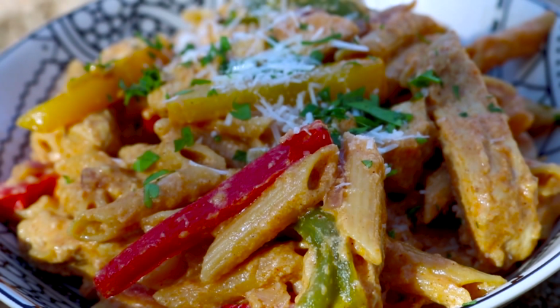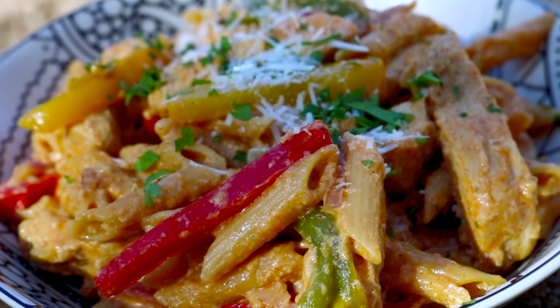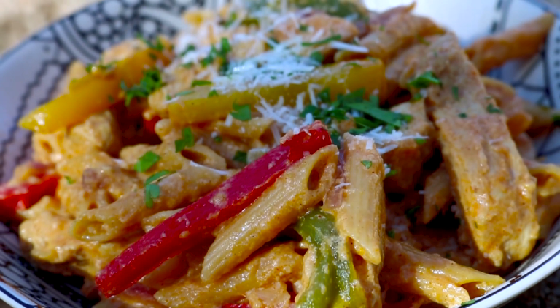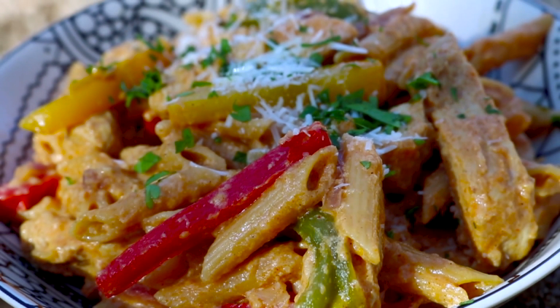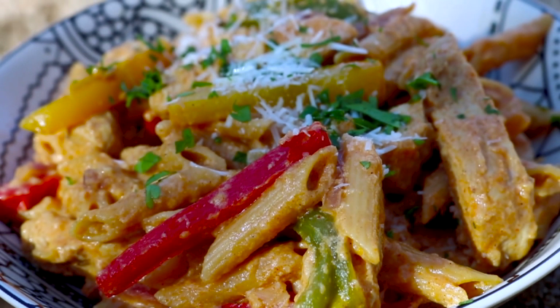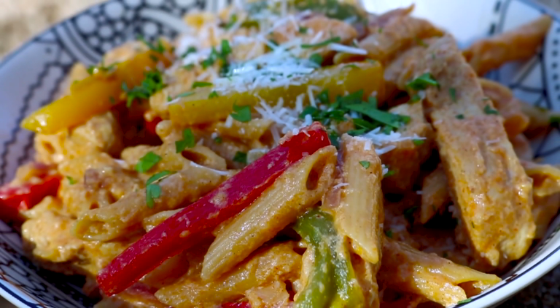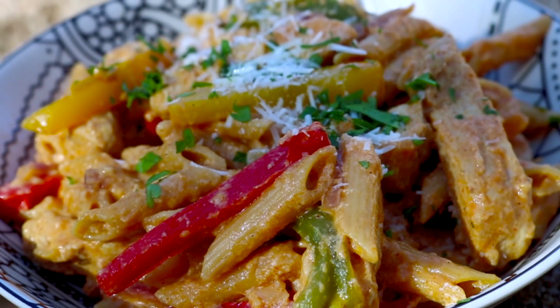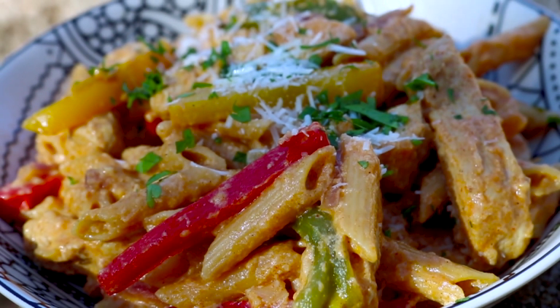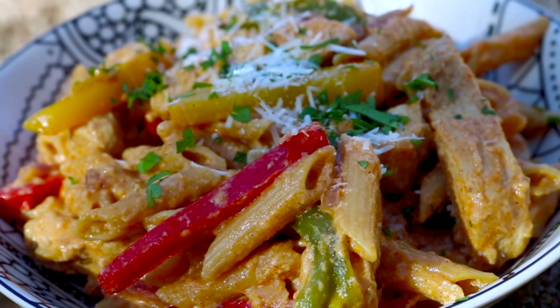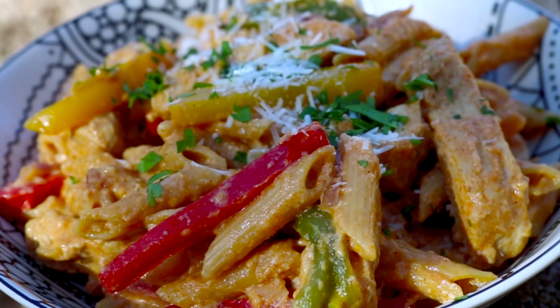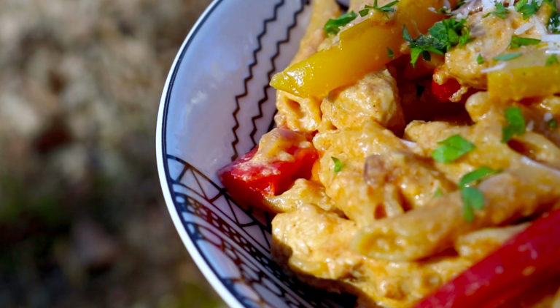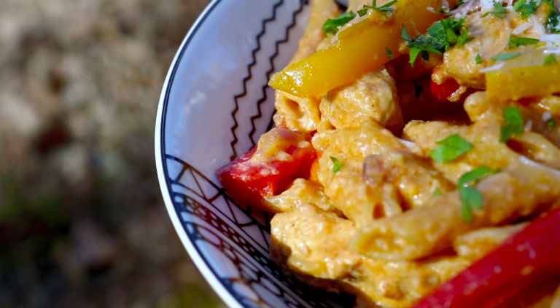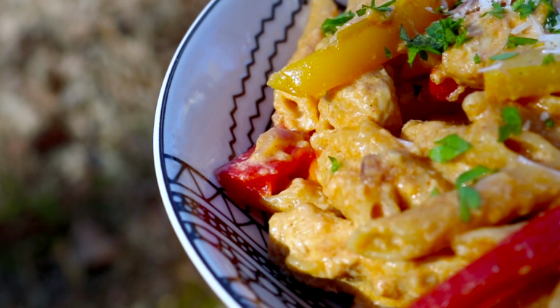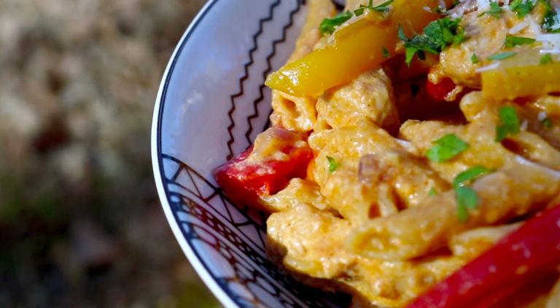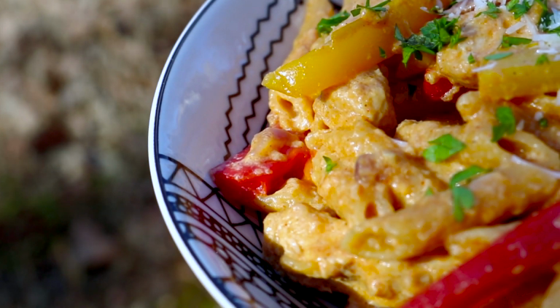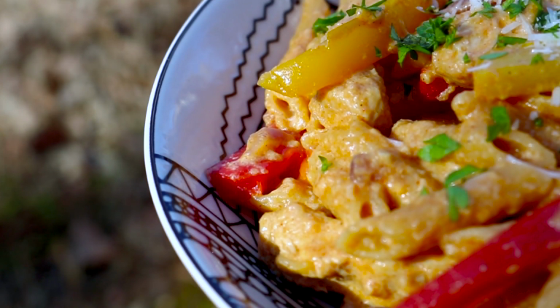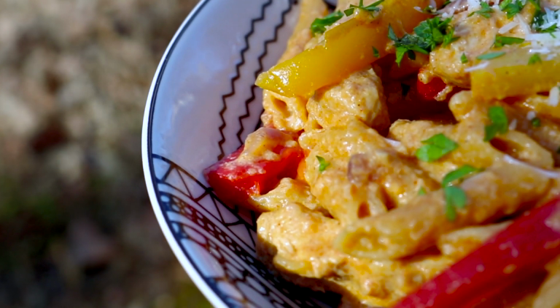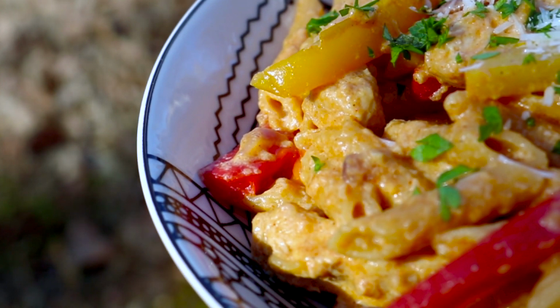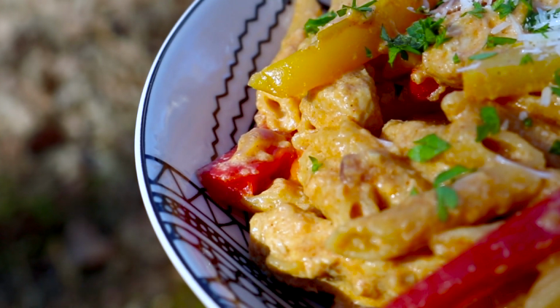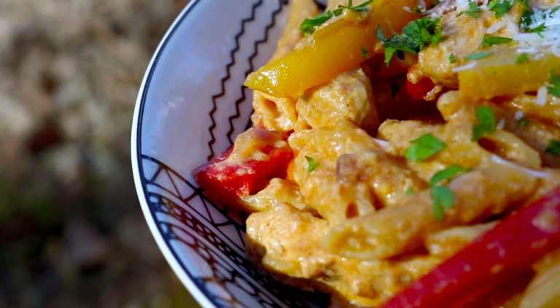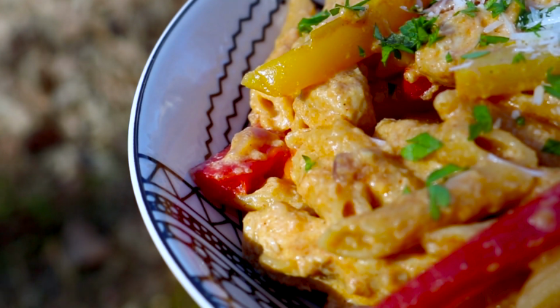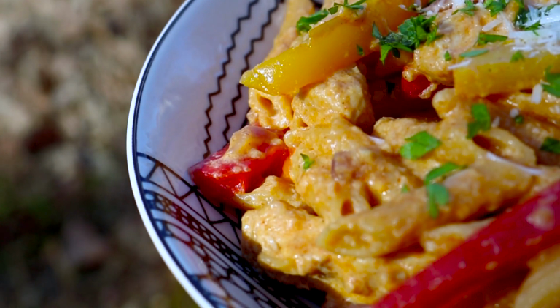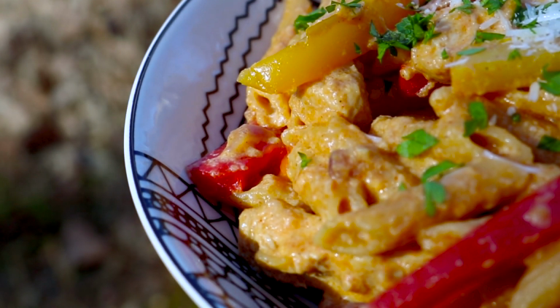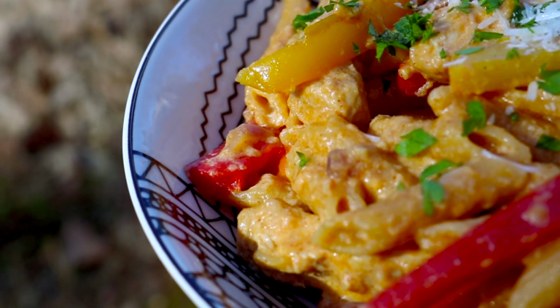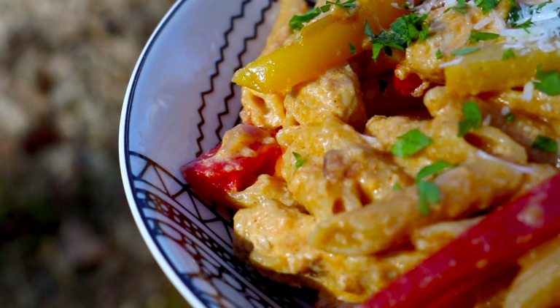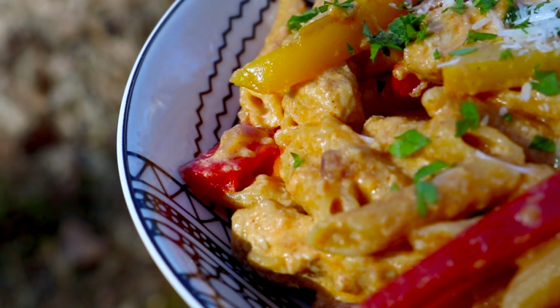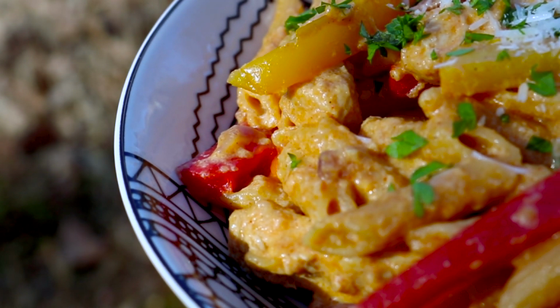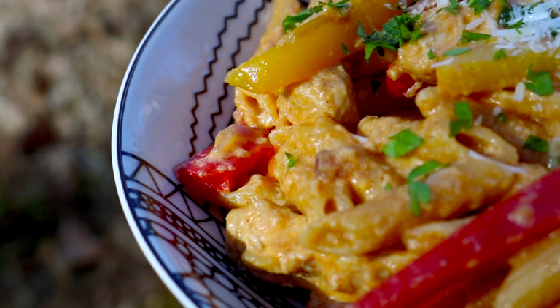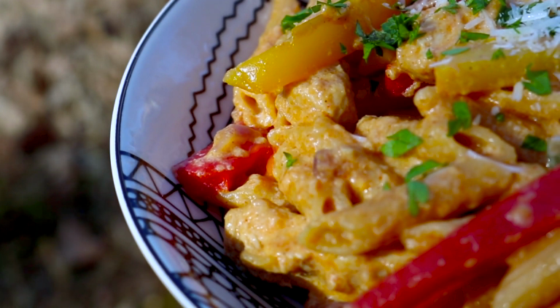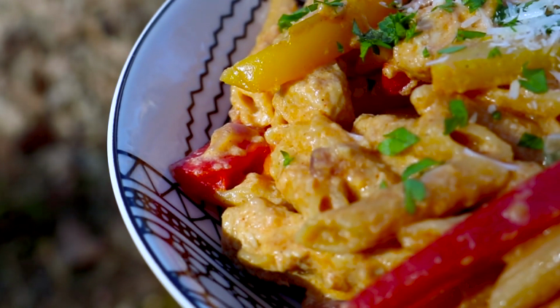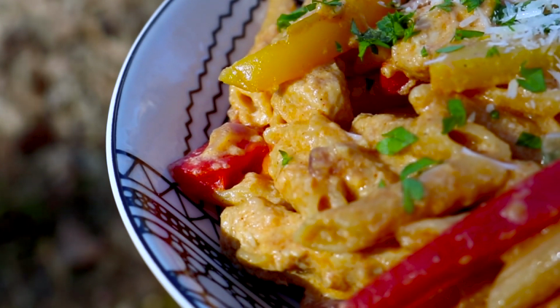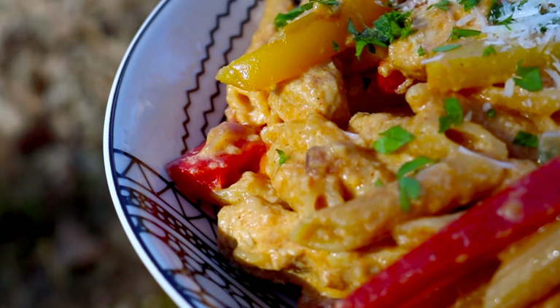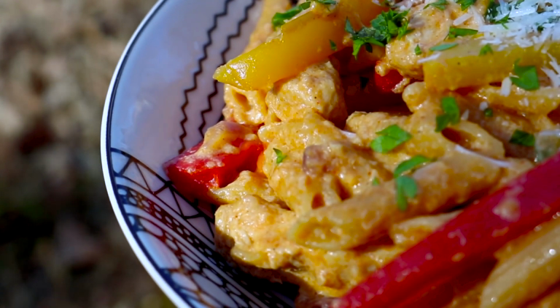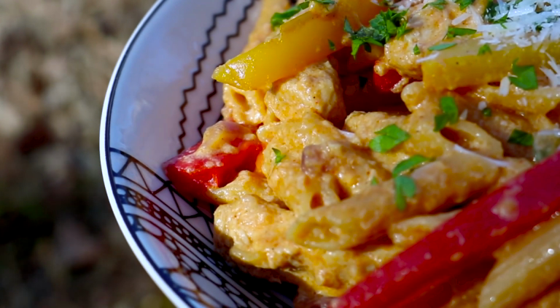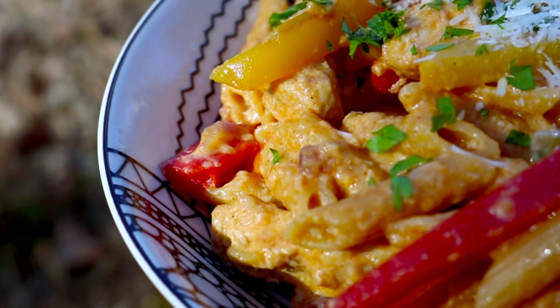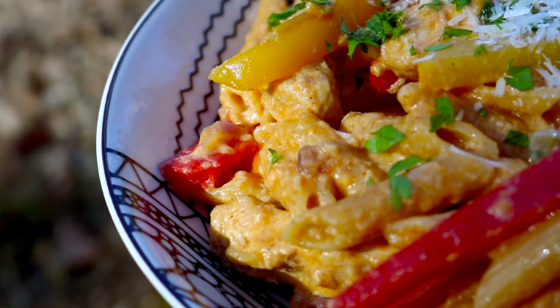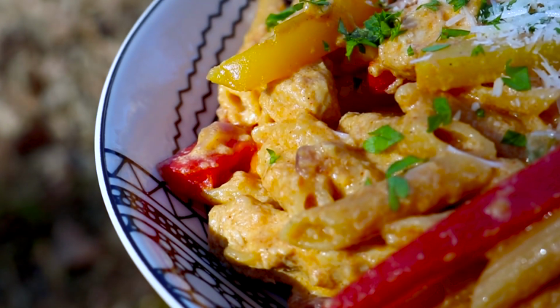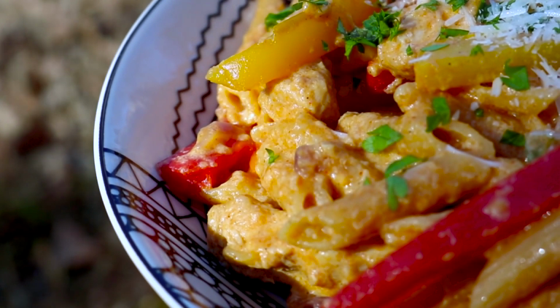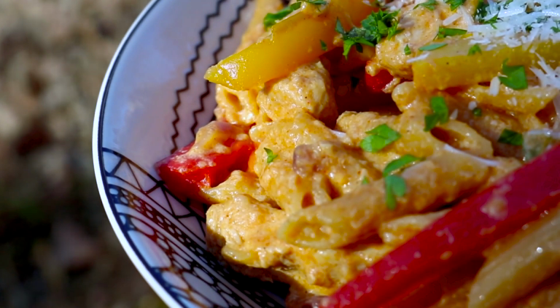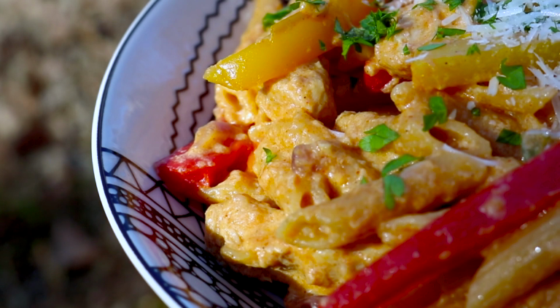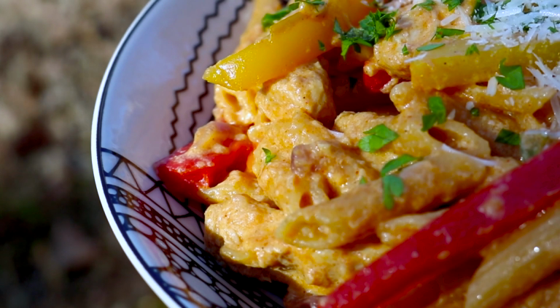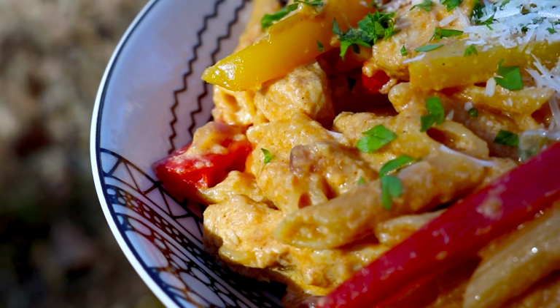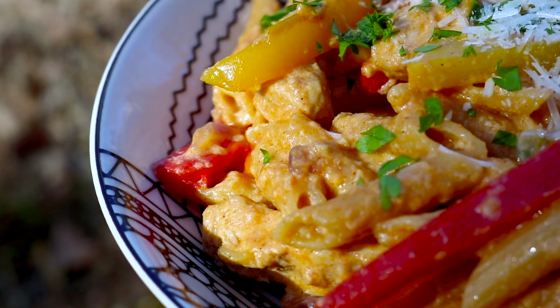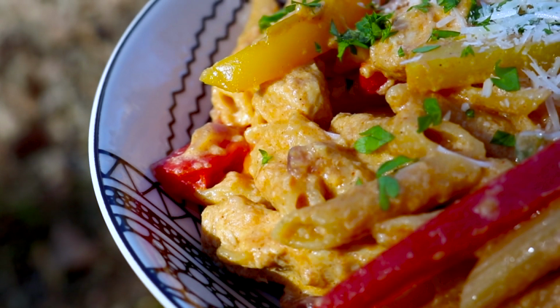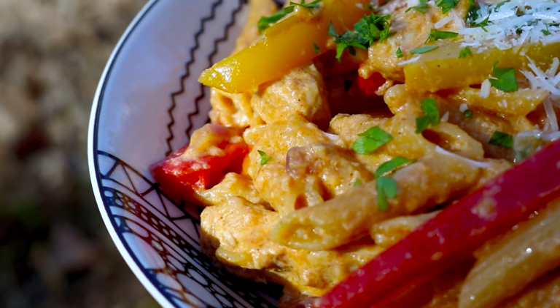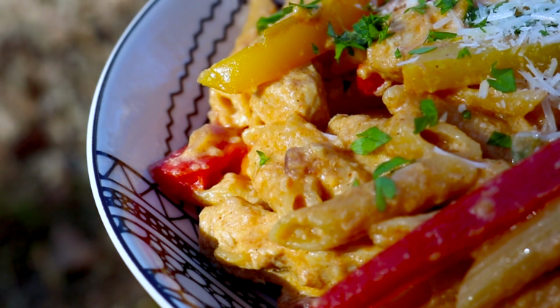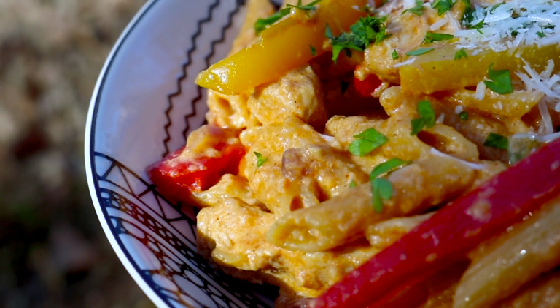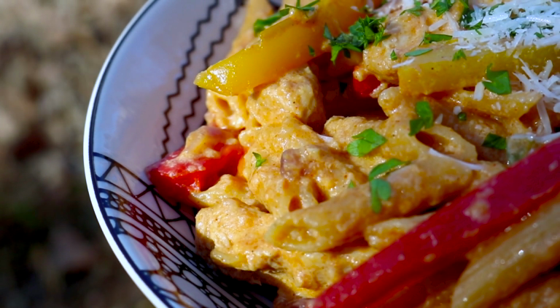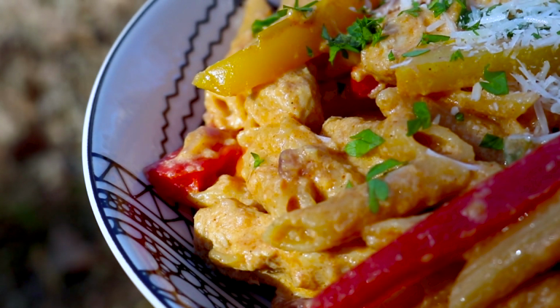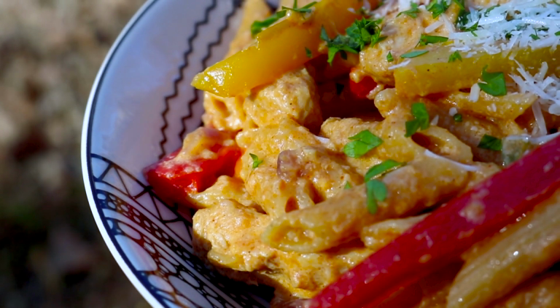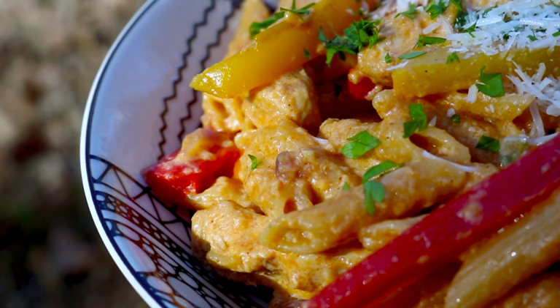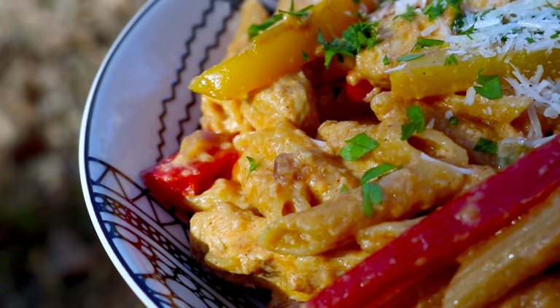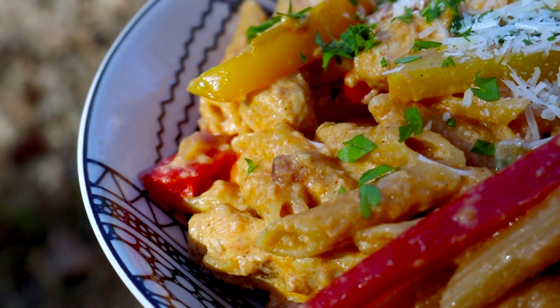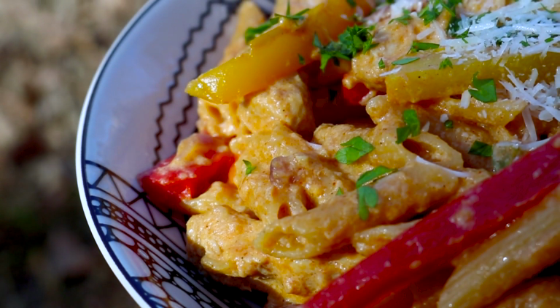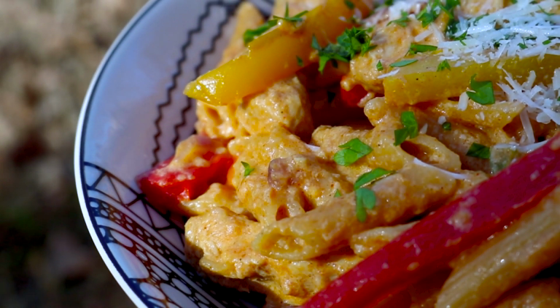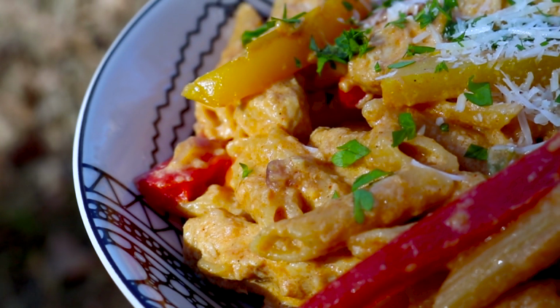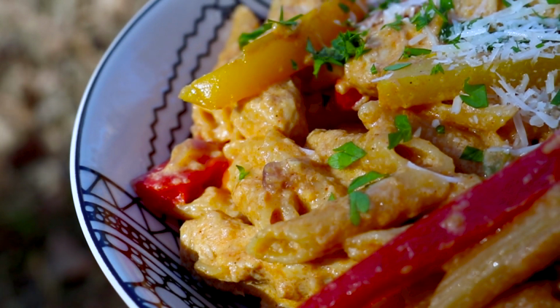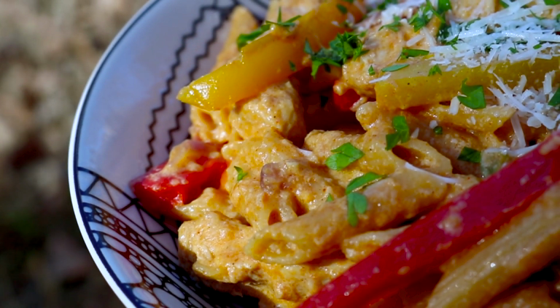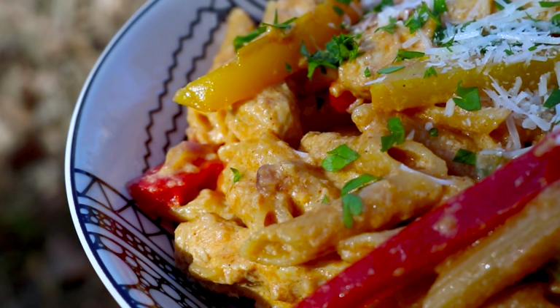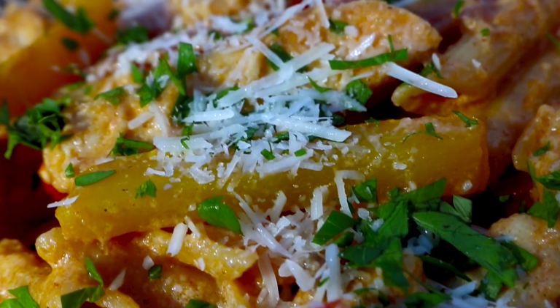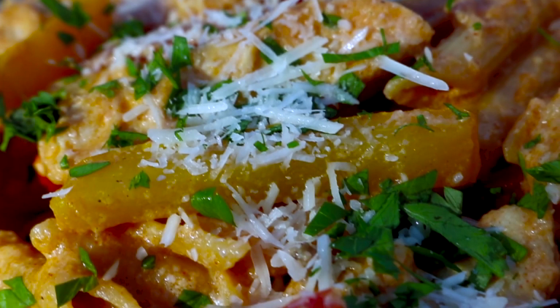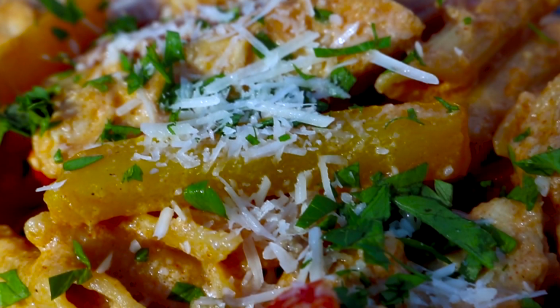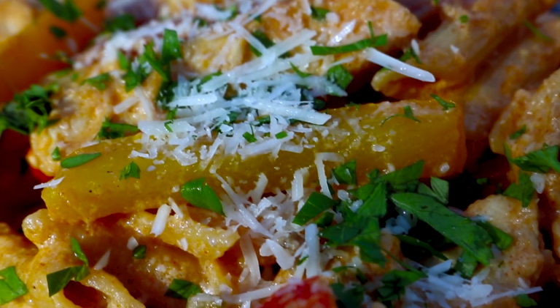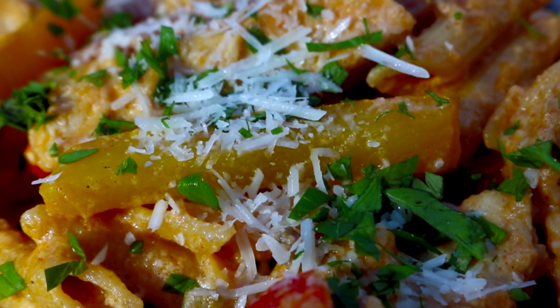Bringing you one of the easiest, simple, yet full of flavor pasta recipes. It's called Fajita Pasta.